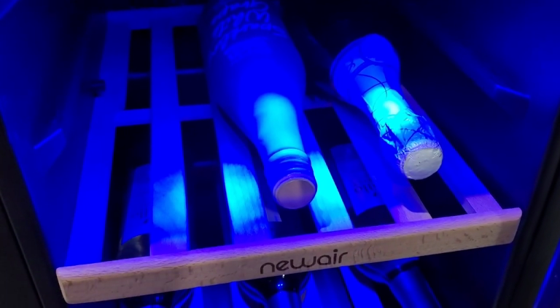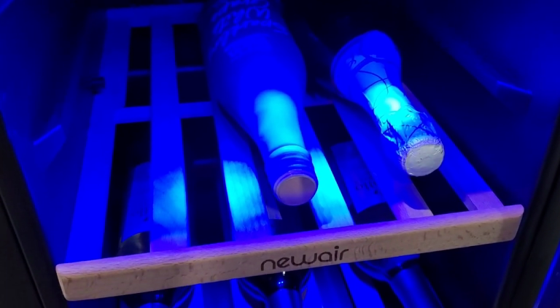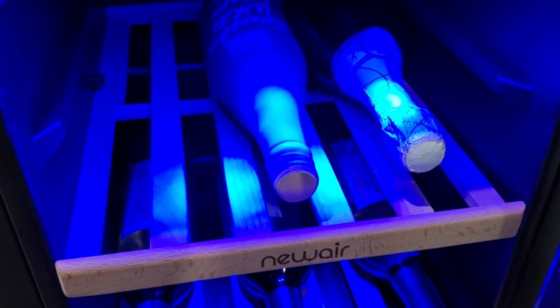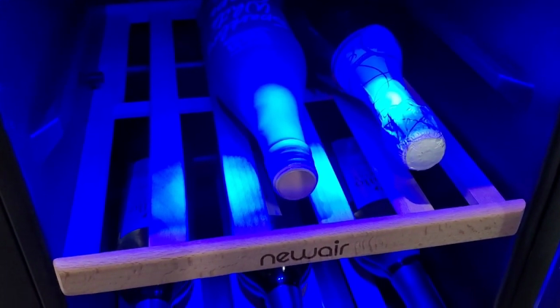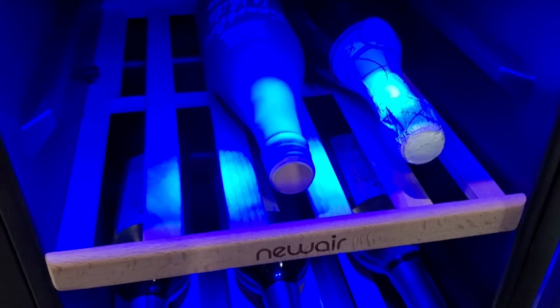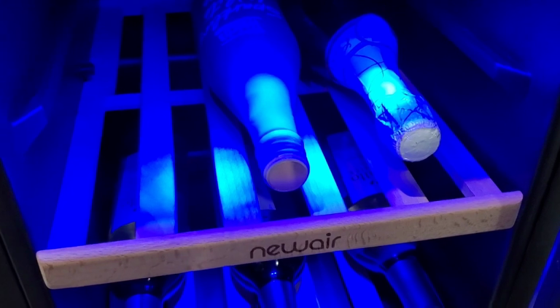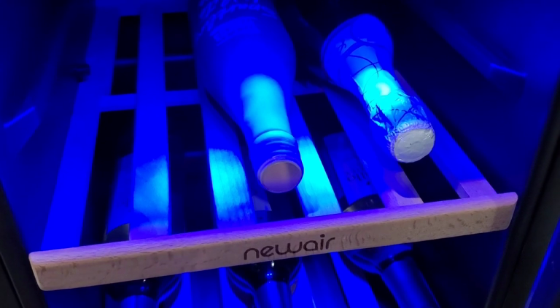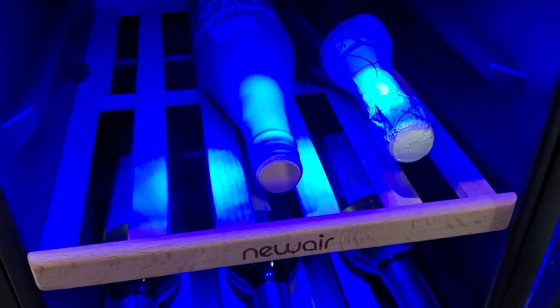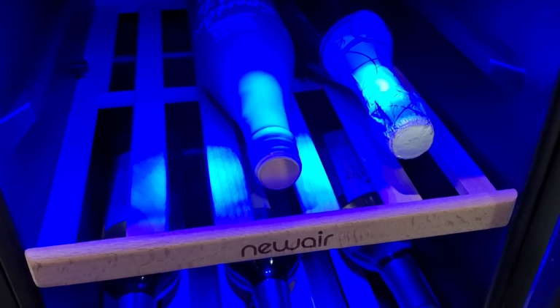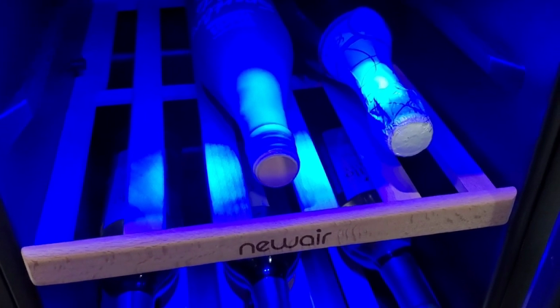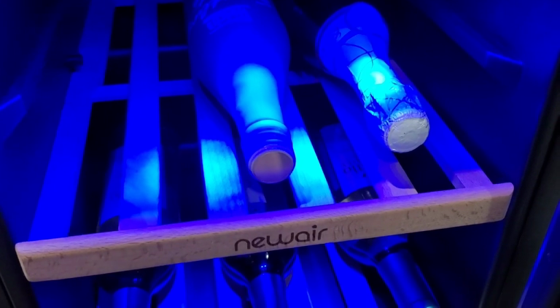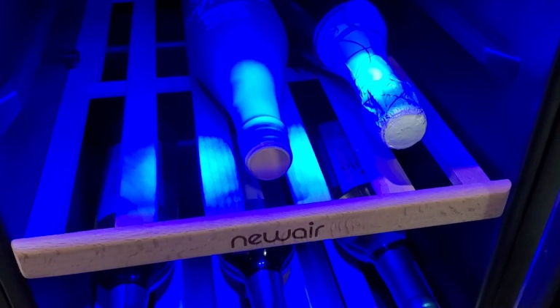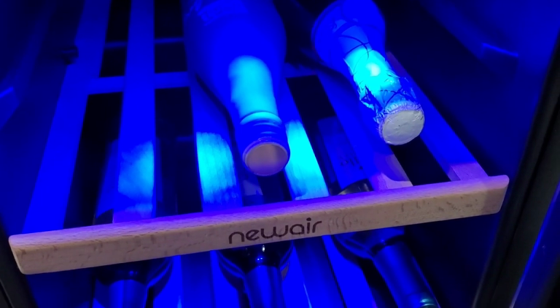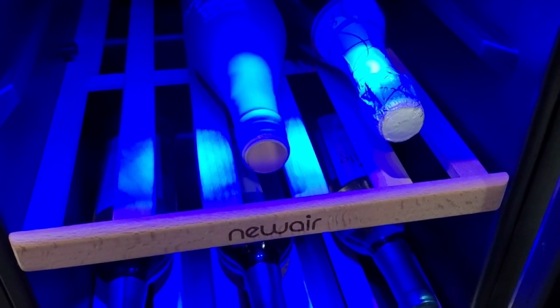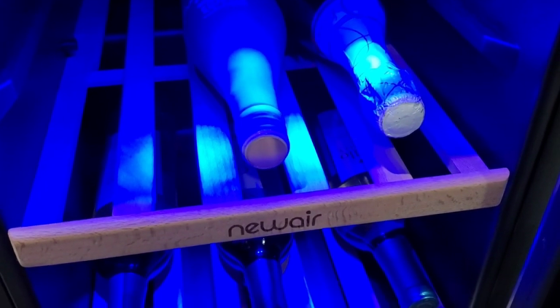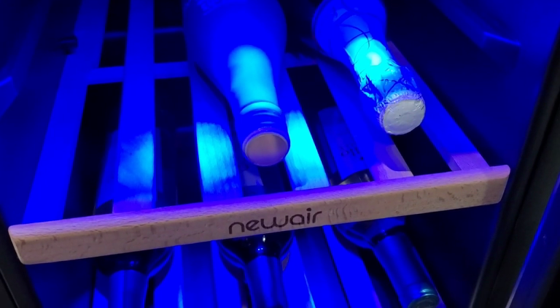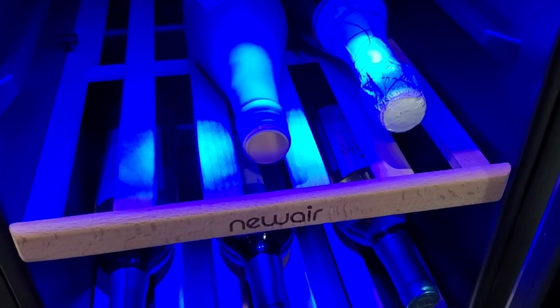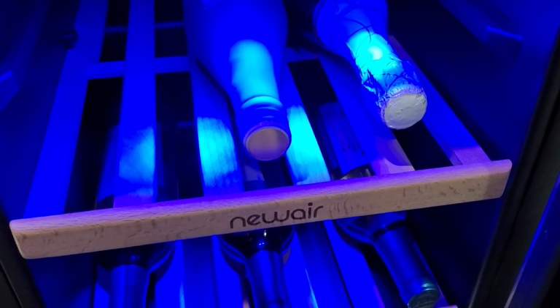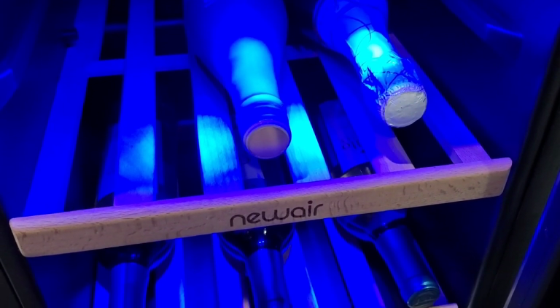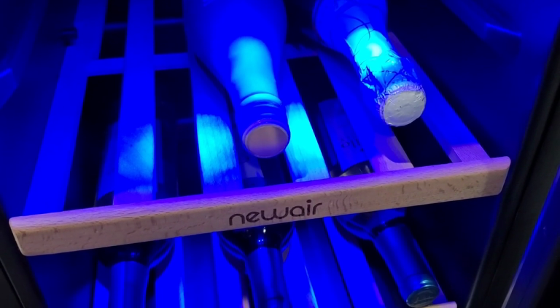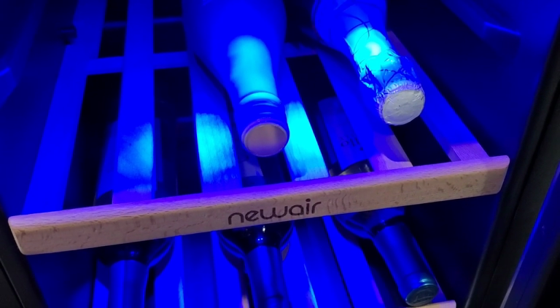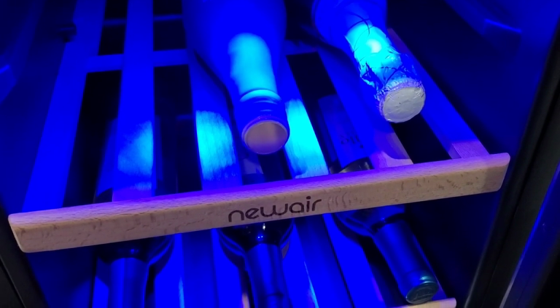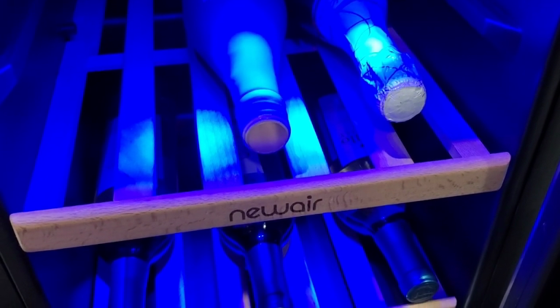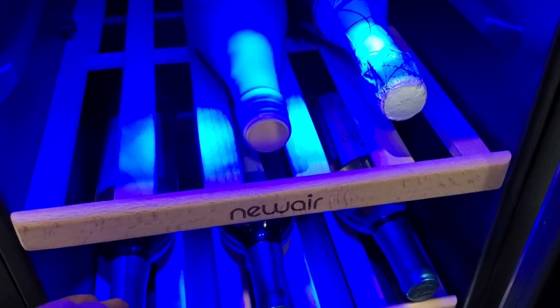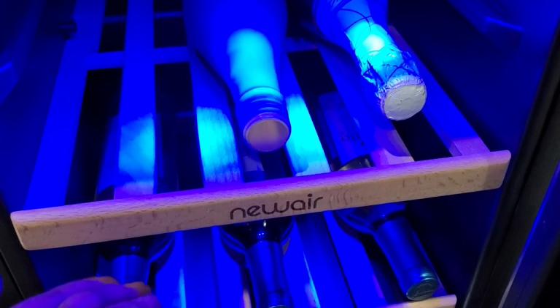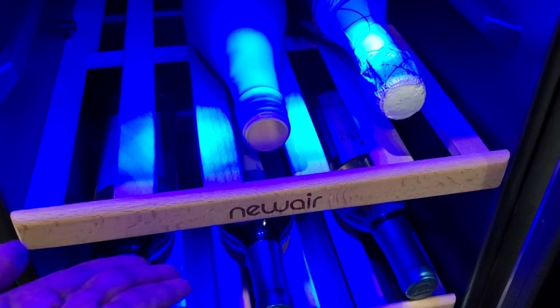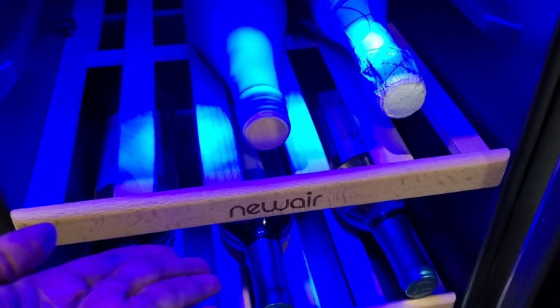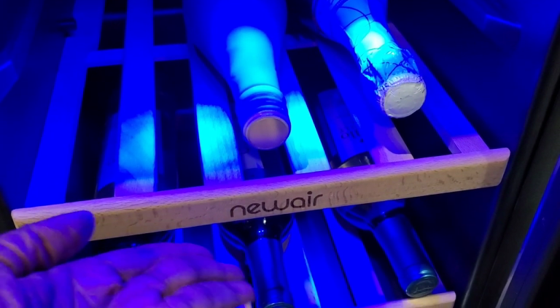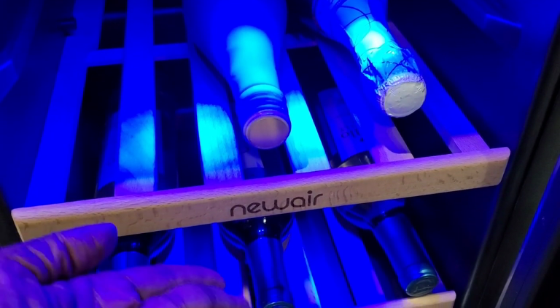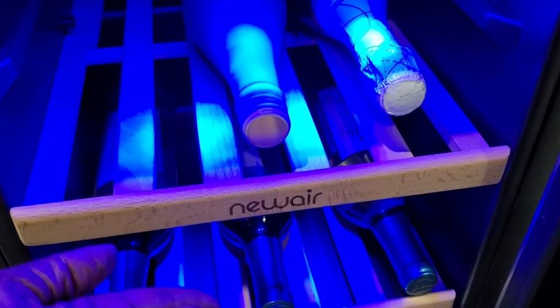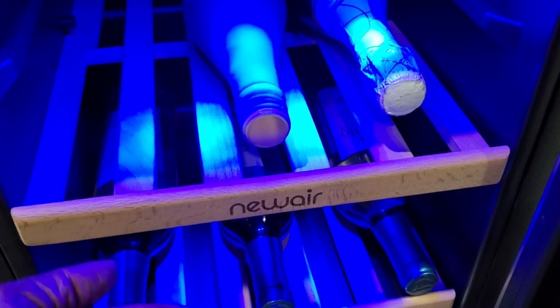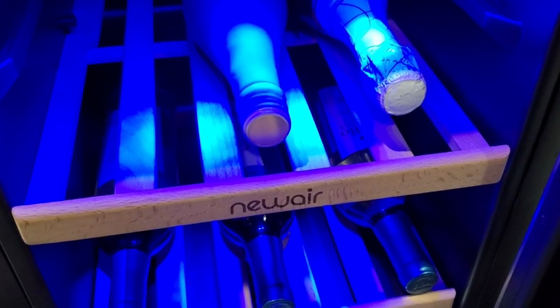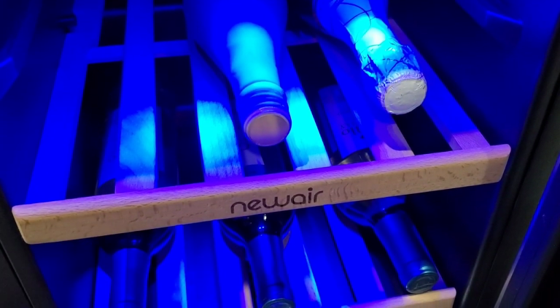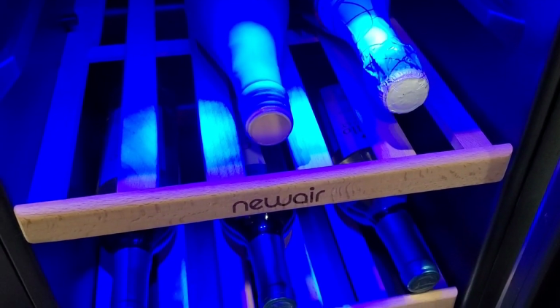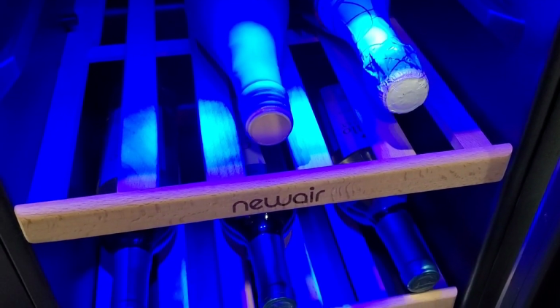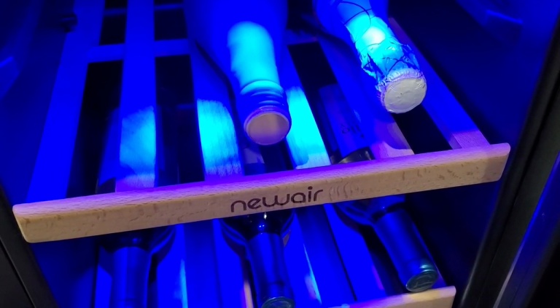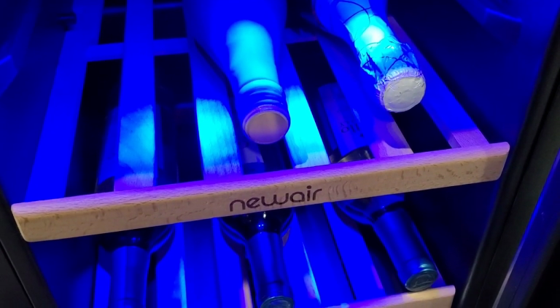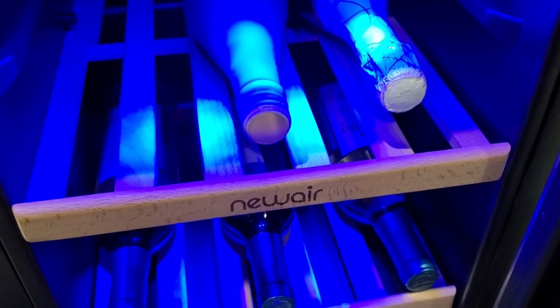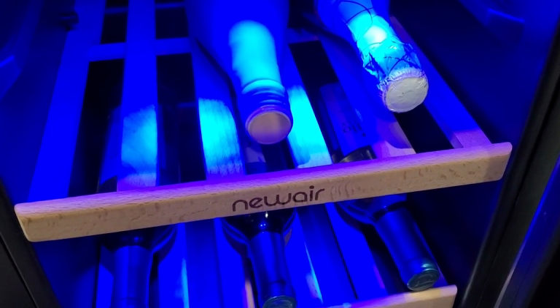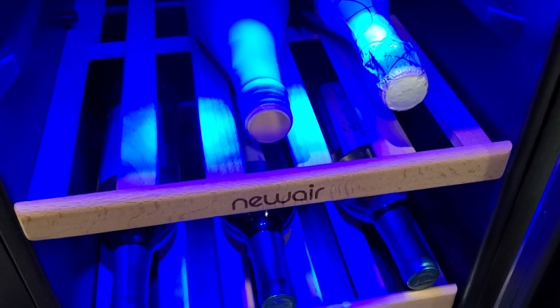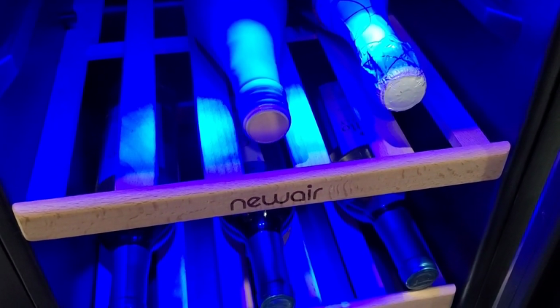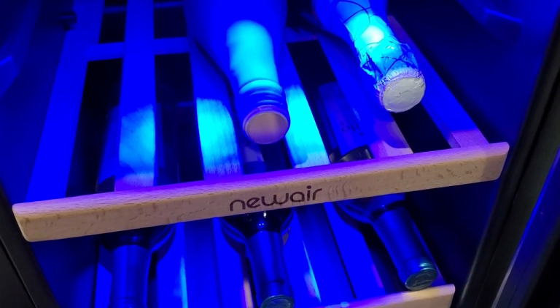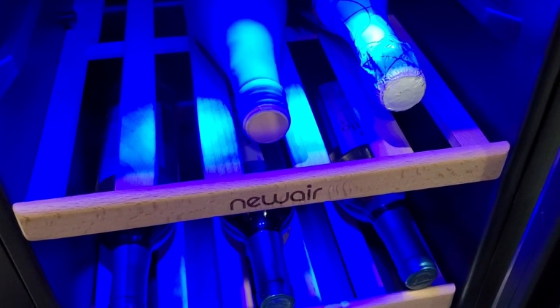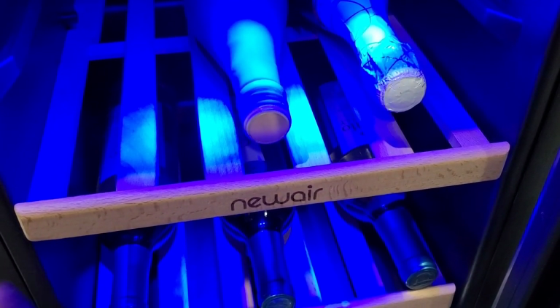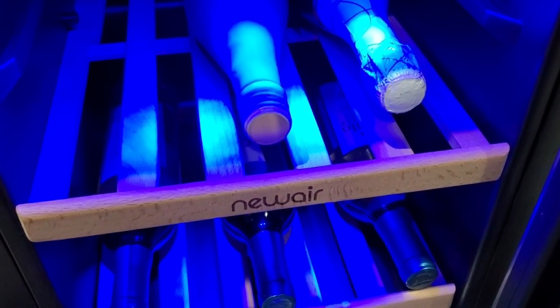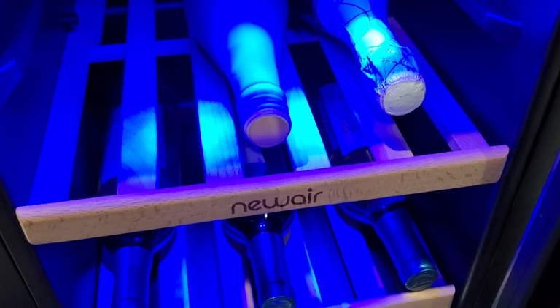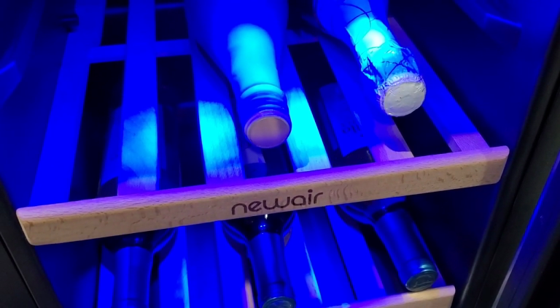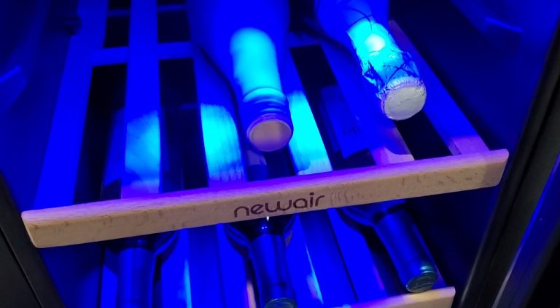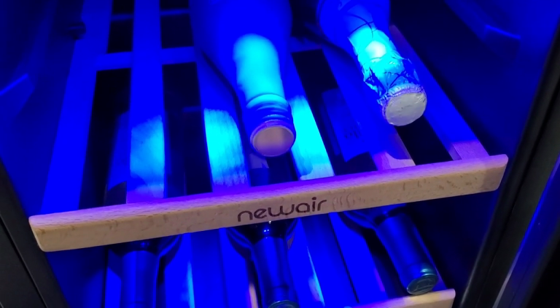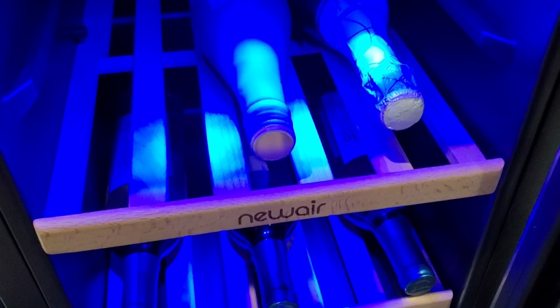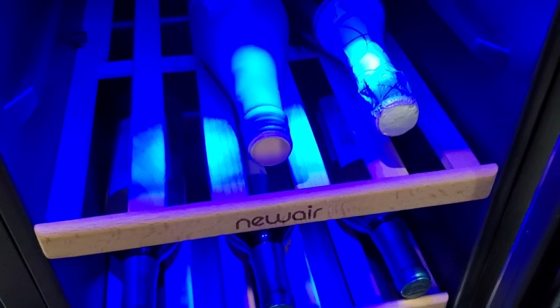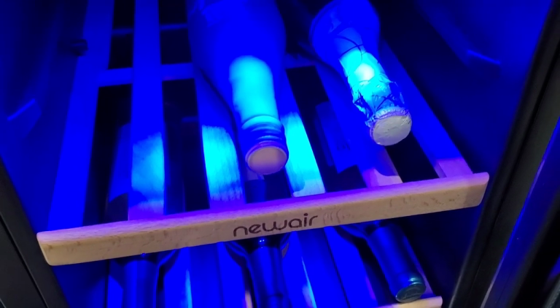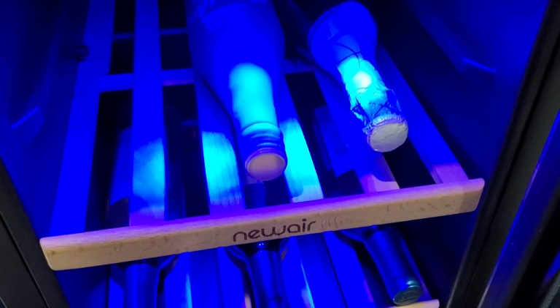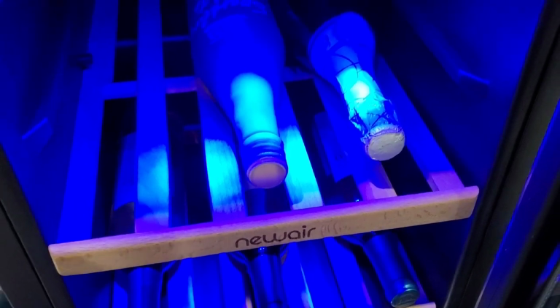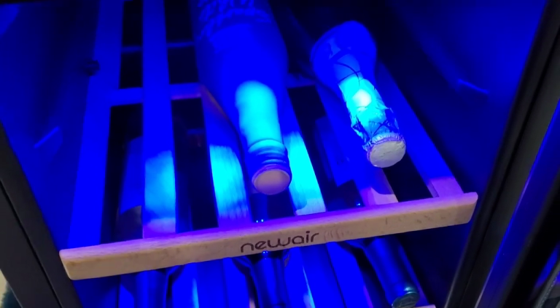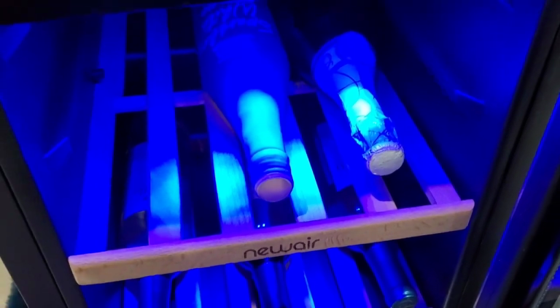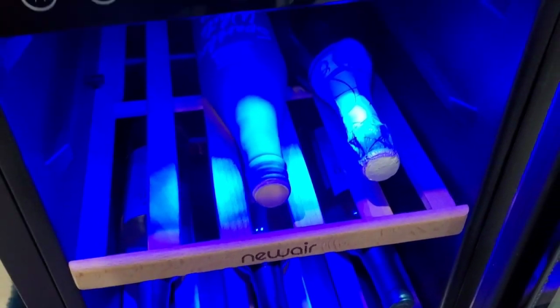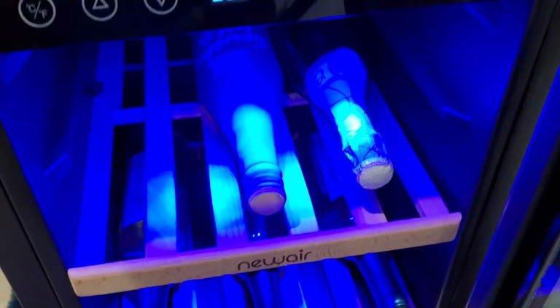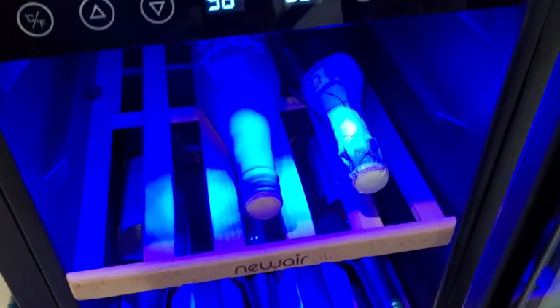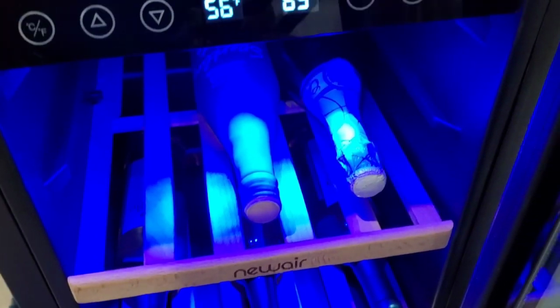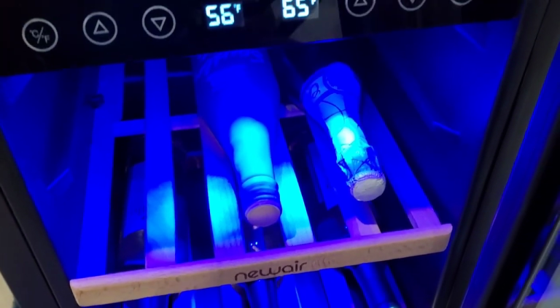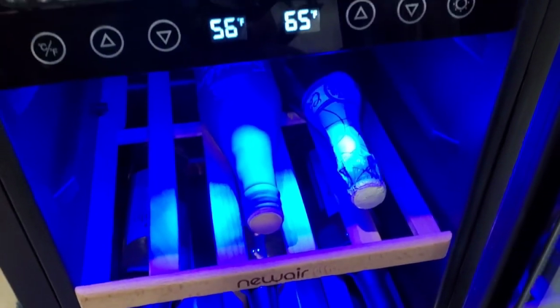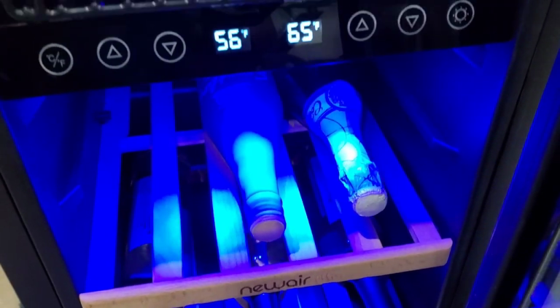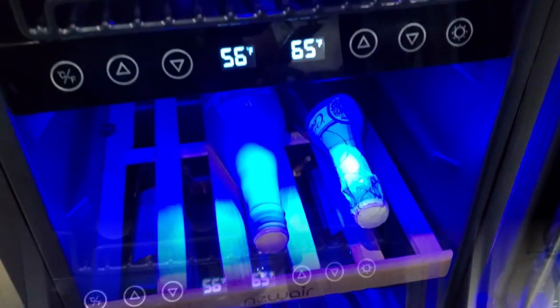I also have some Moscato that I like to drink and some Chardonnay that I drink sometimes as well.